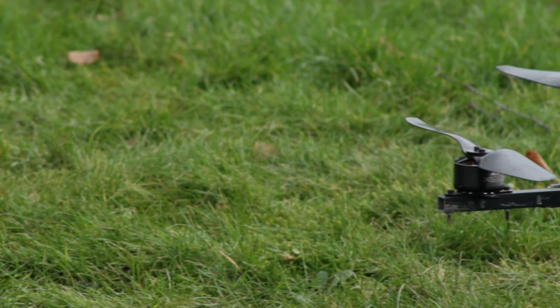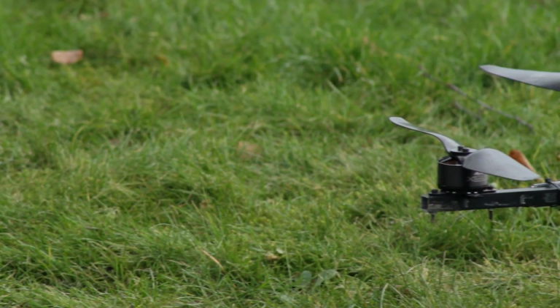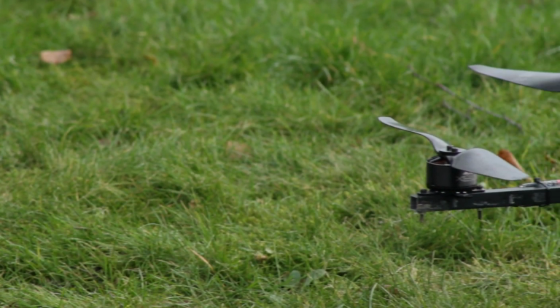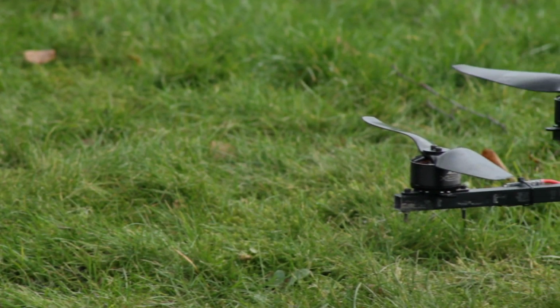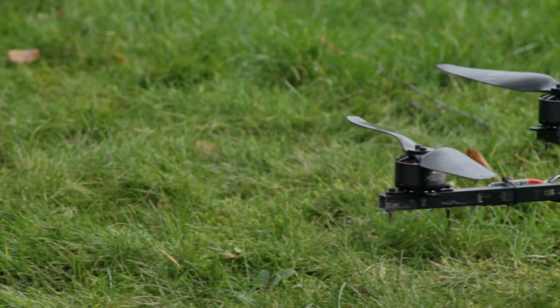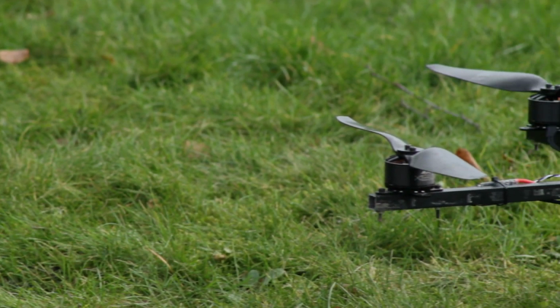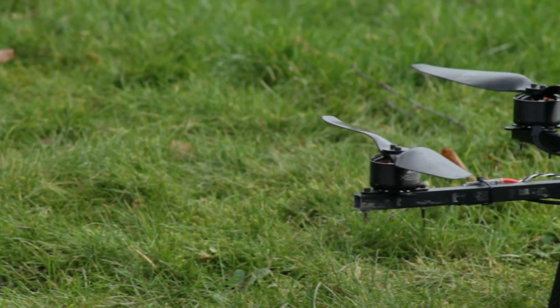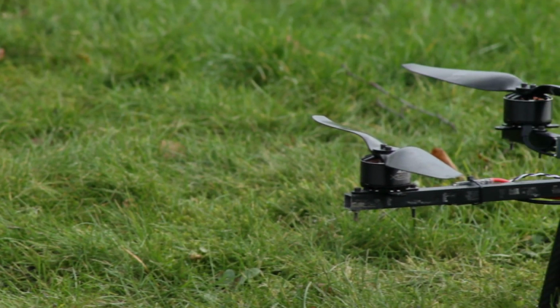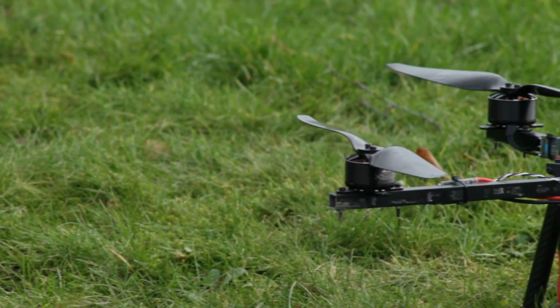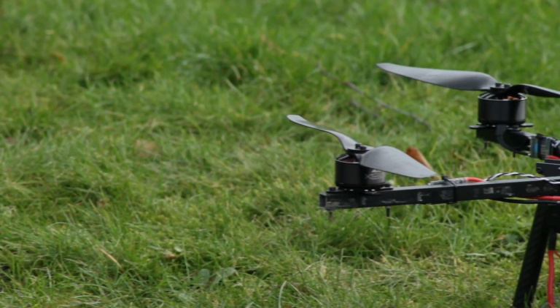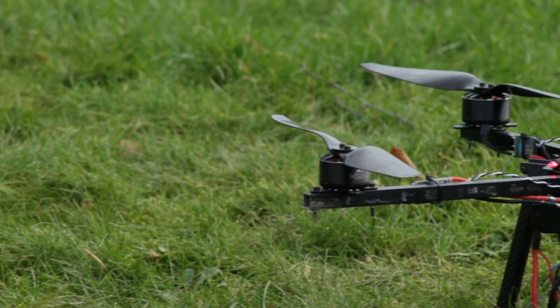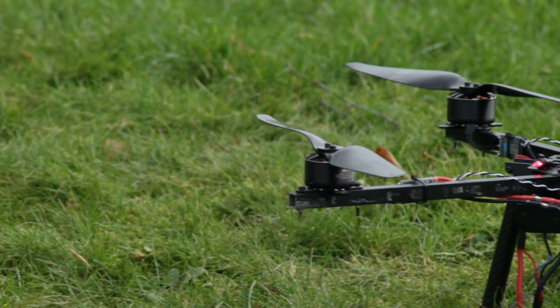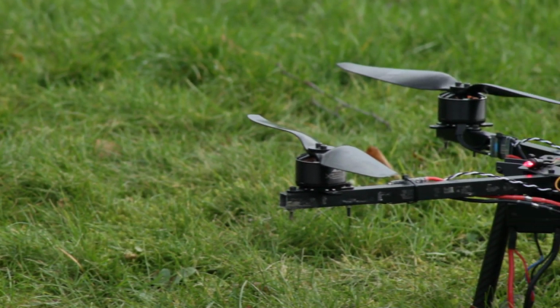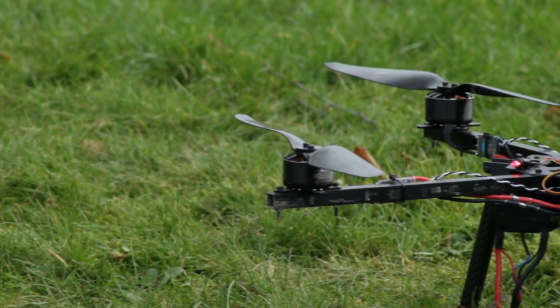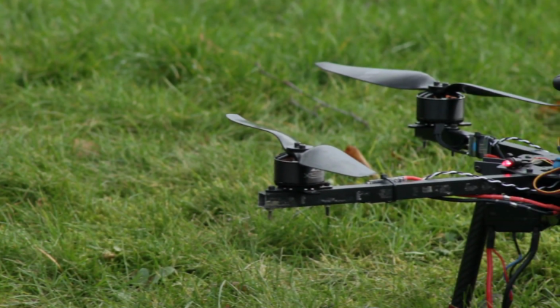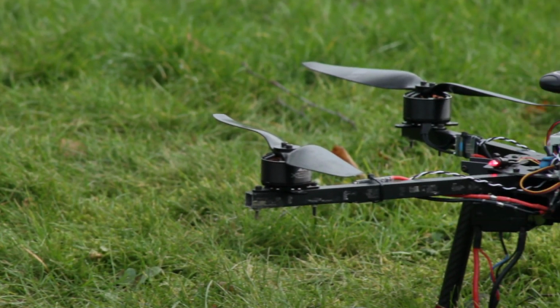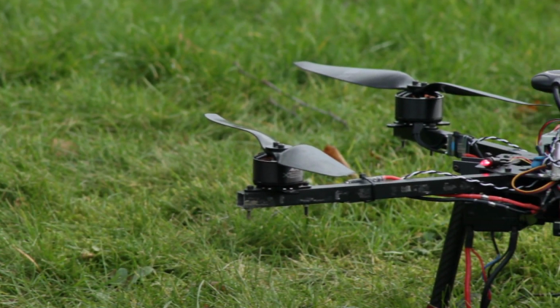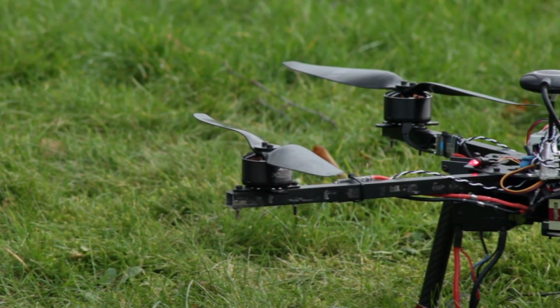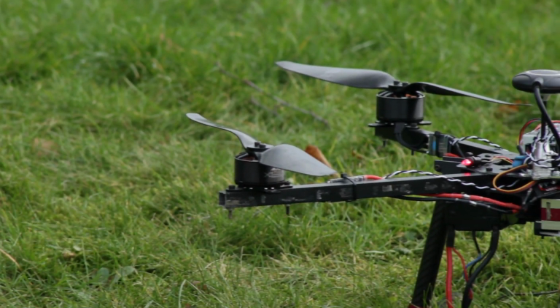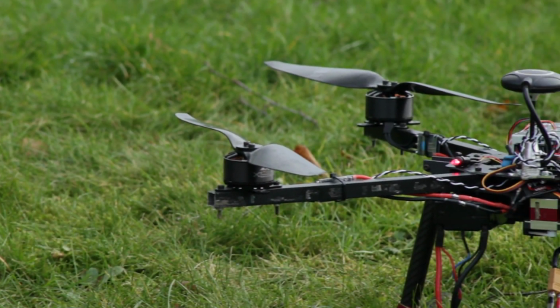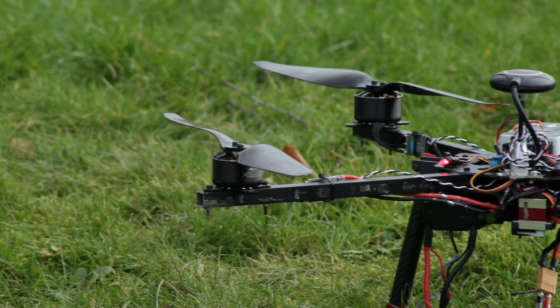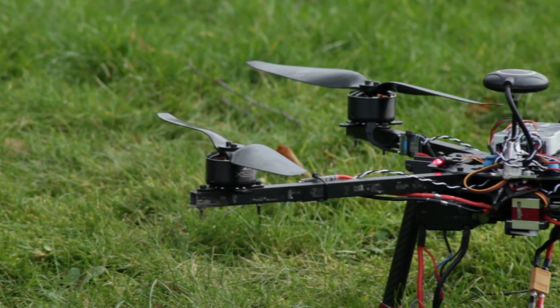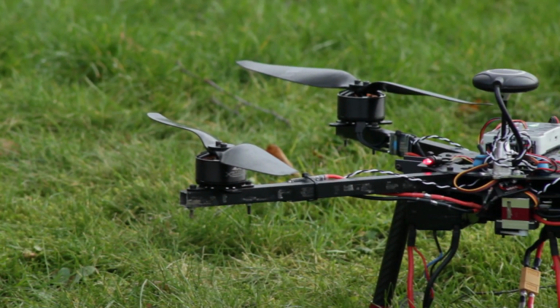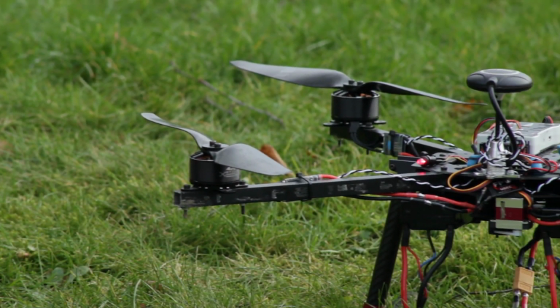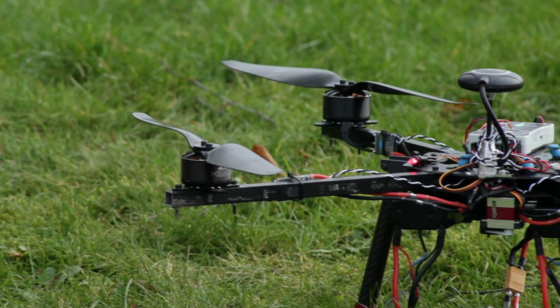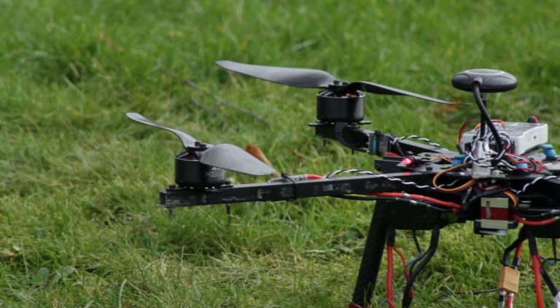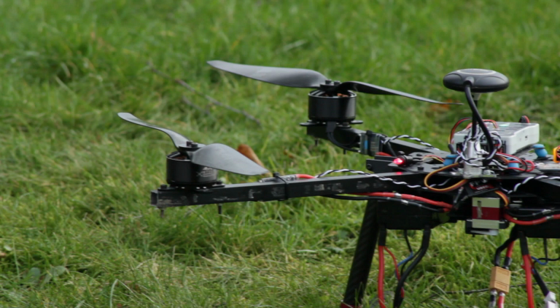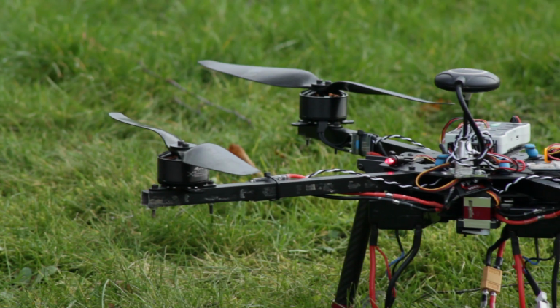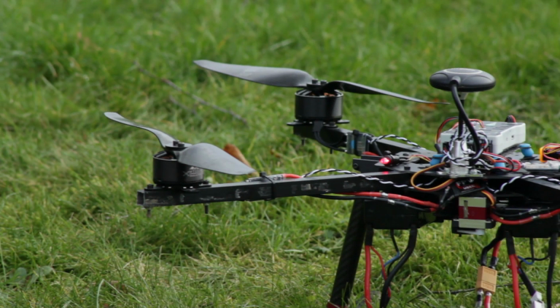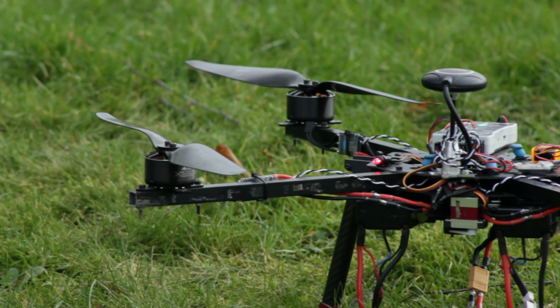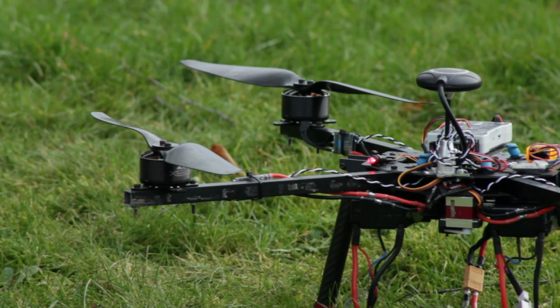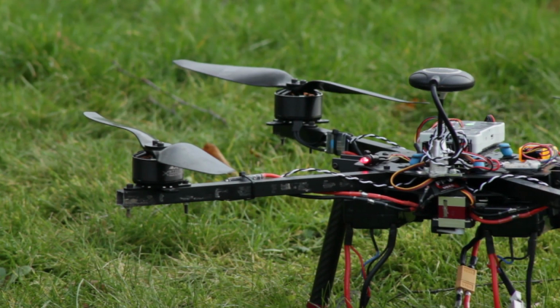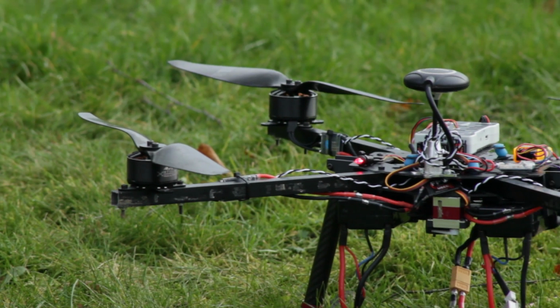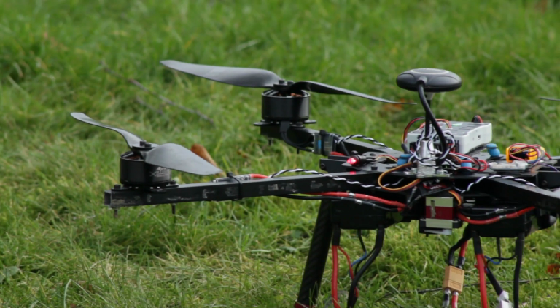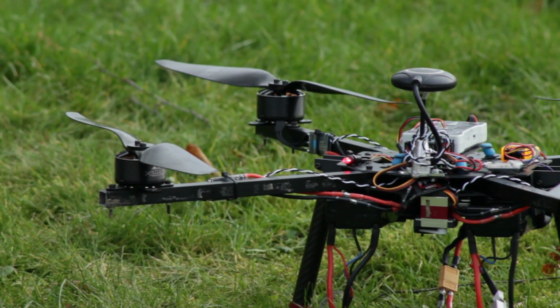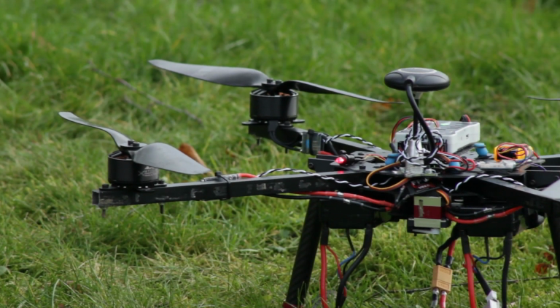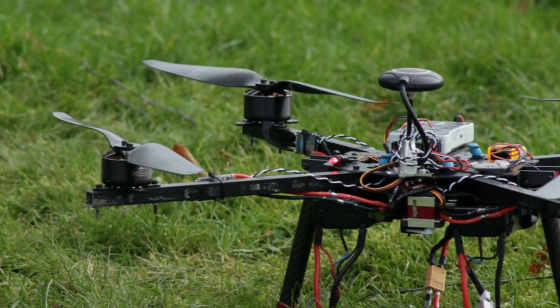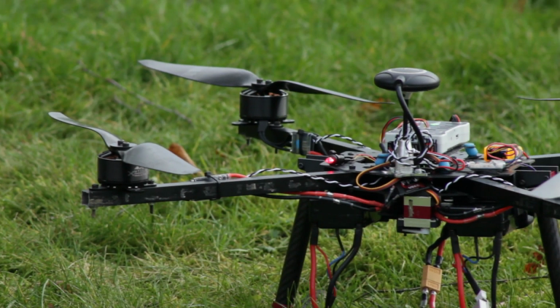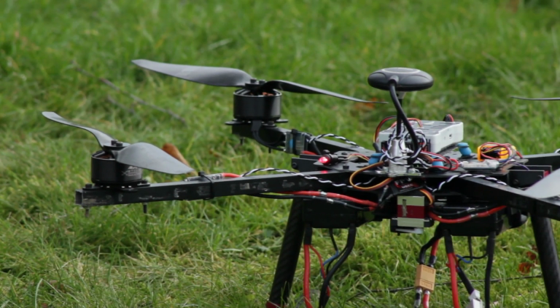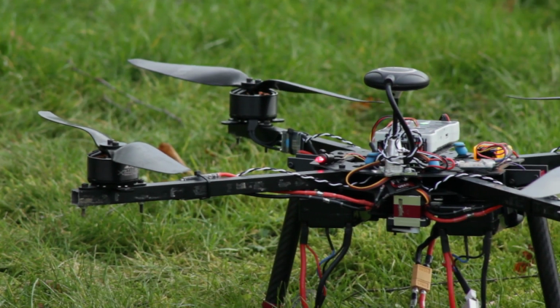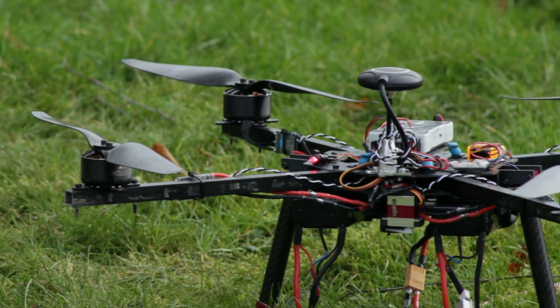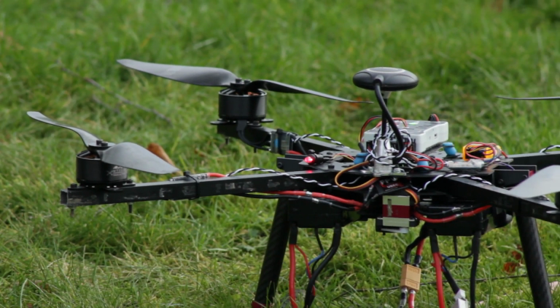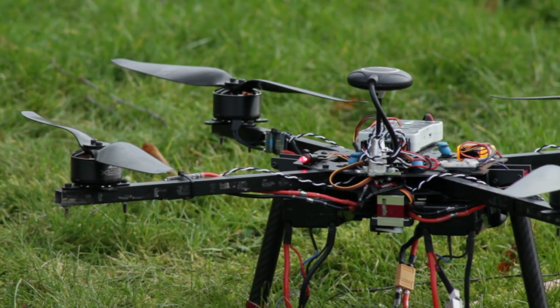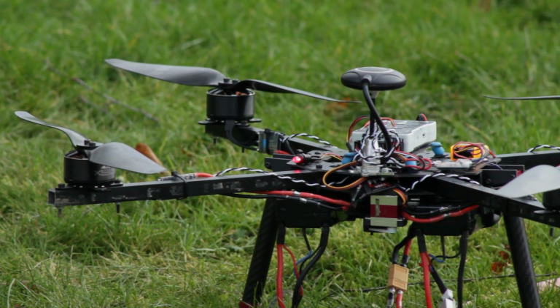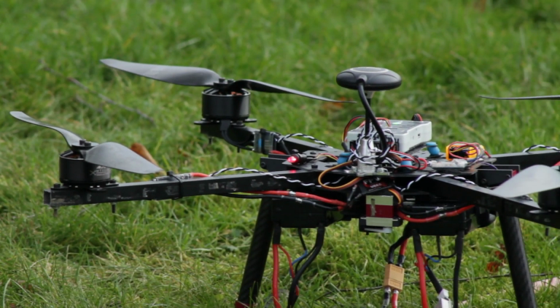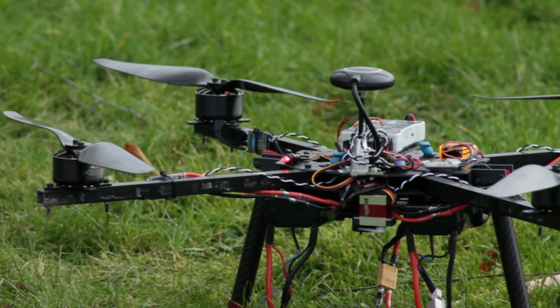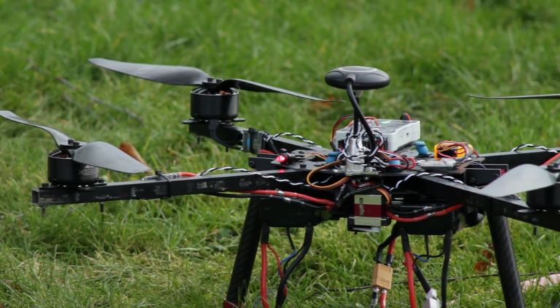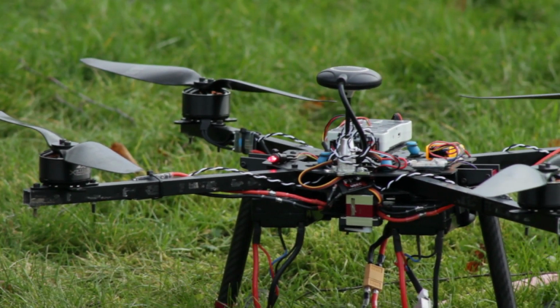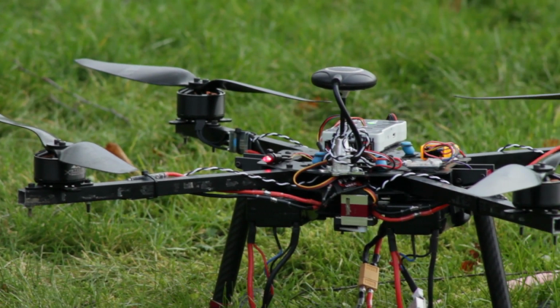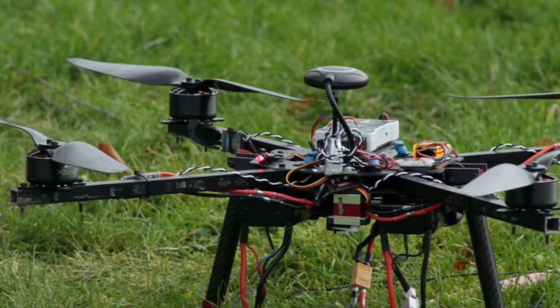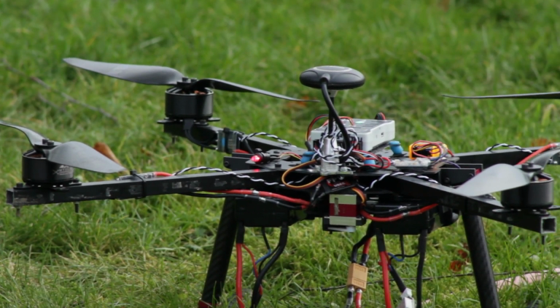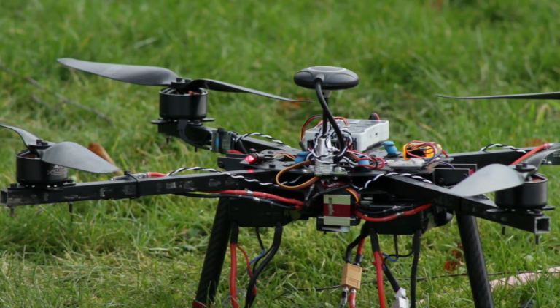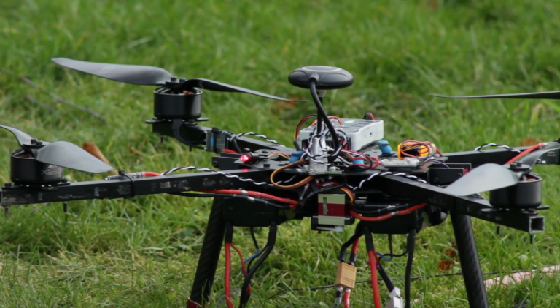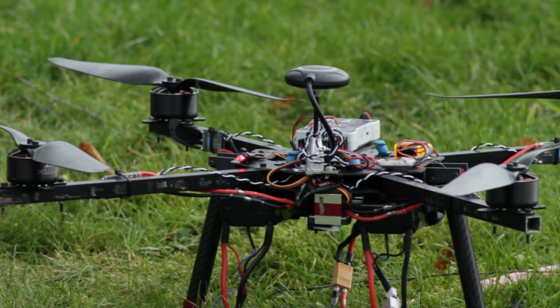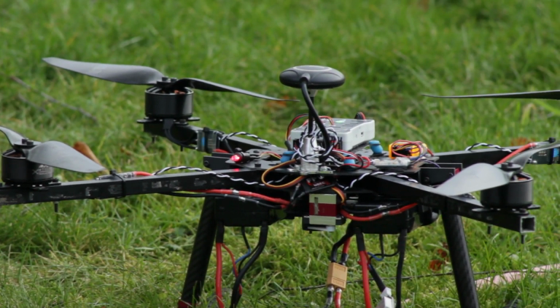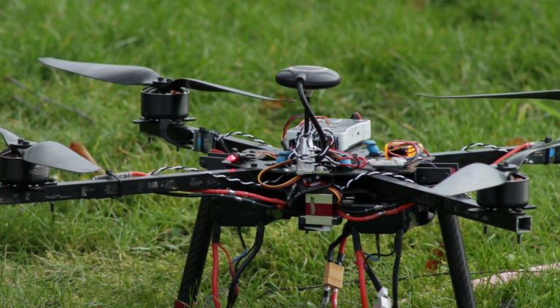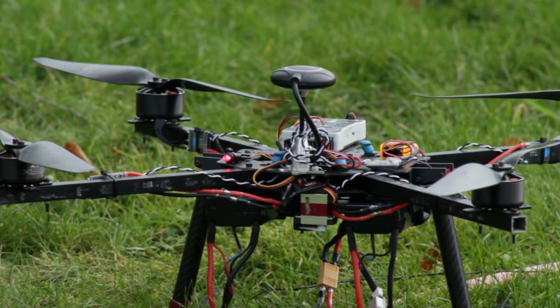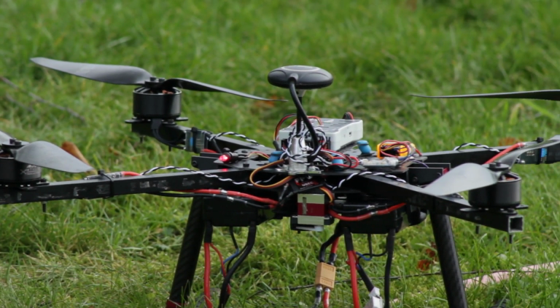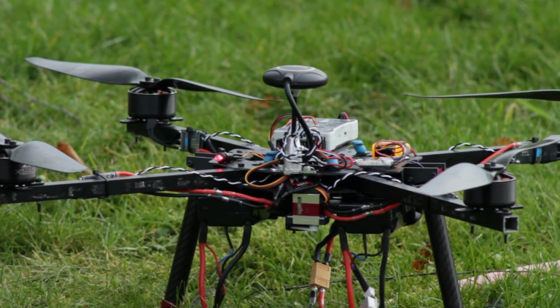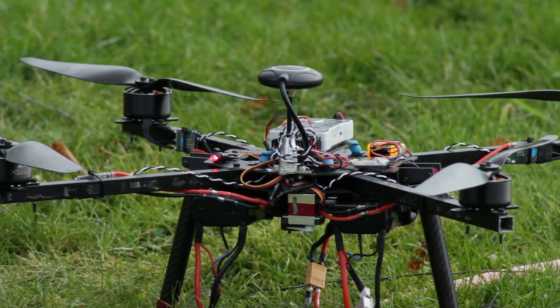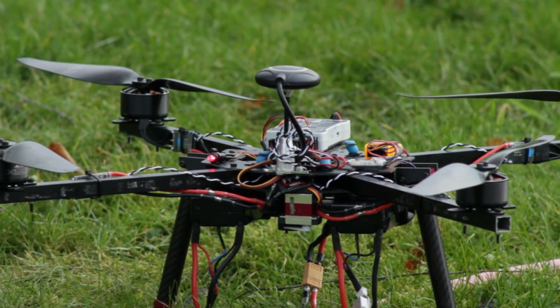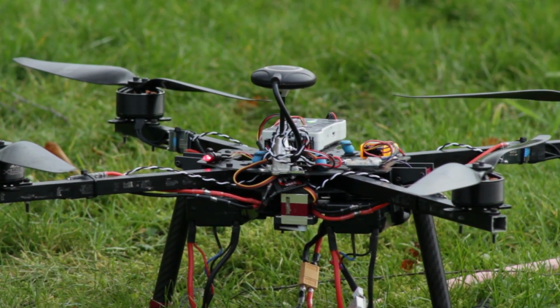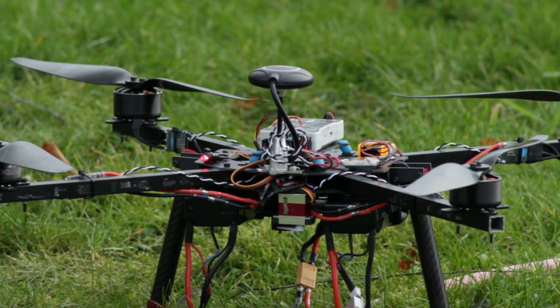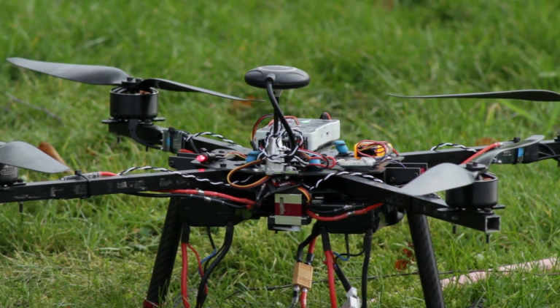If it wasn't so windy, I'm sure the drone would have landed right where it took off. Please like and subscribe, and thank you very much for watching.